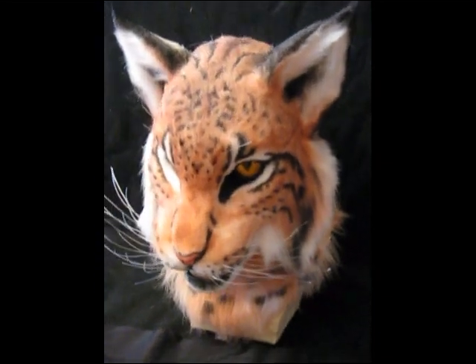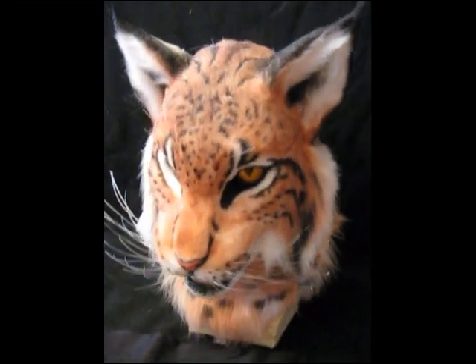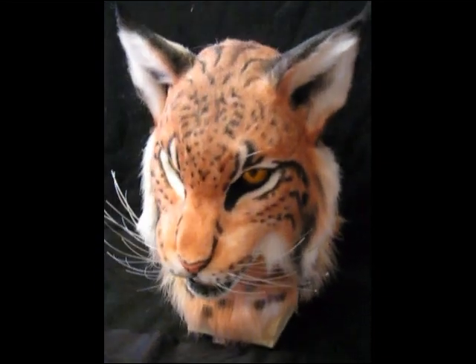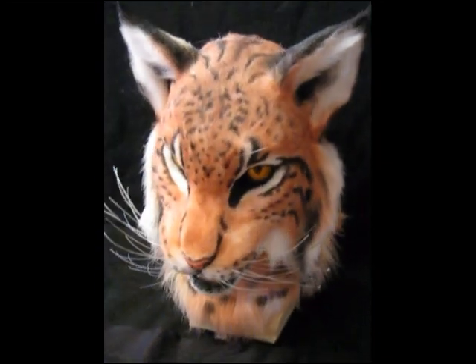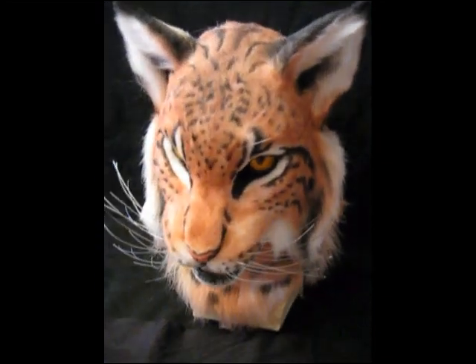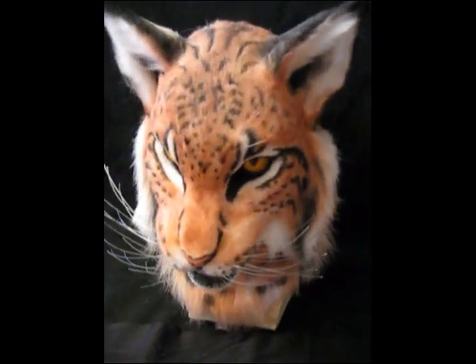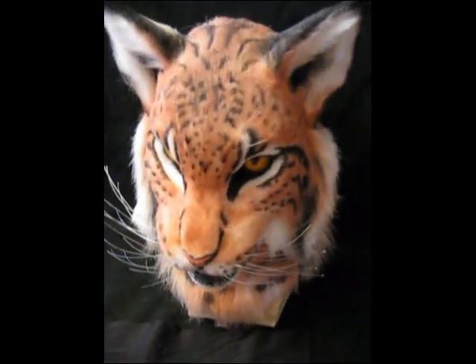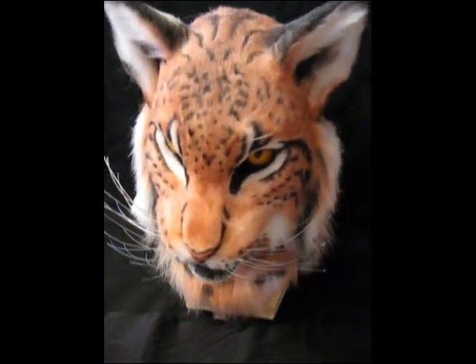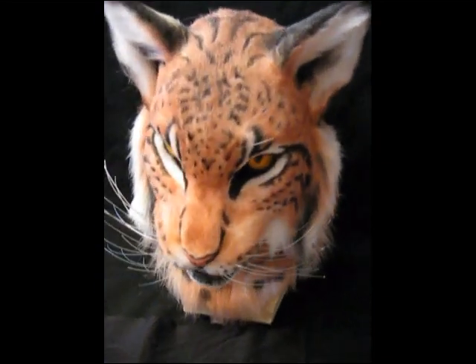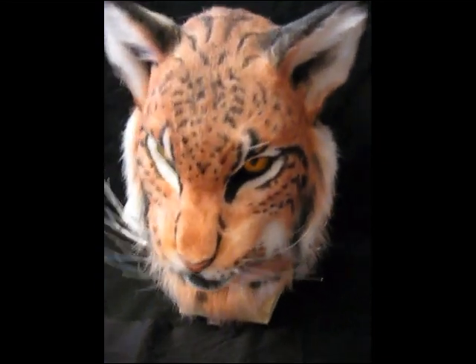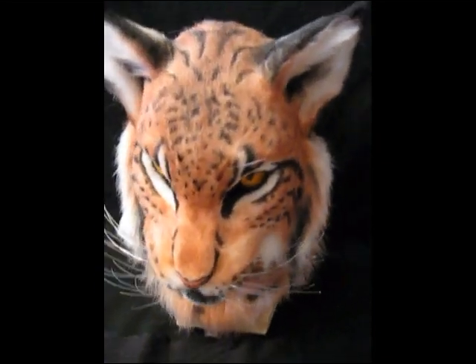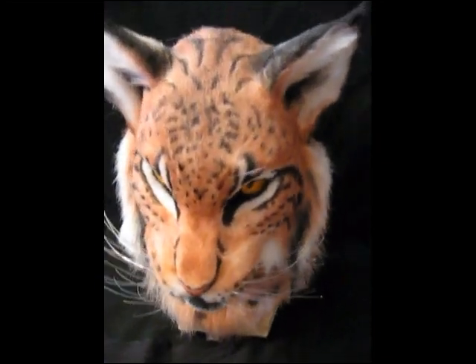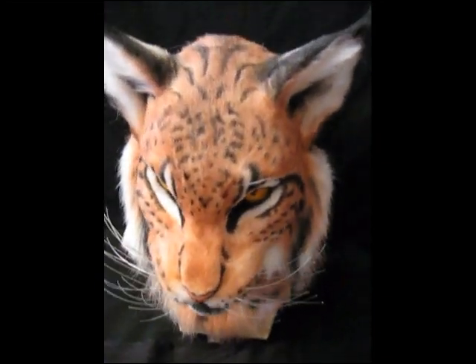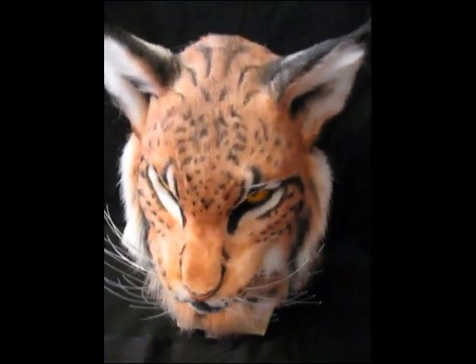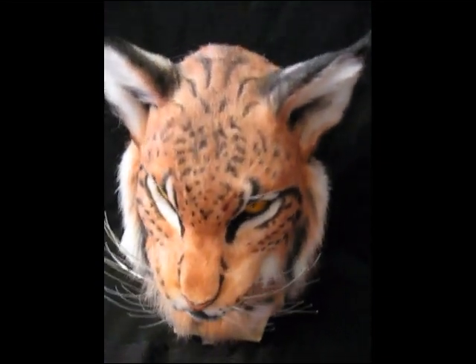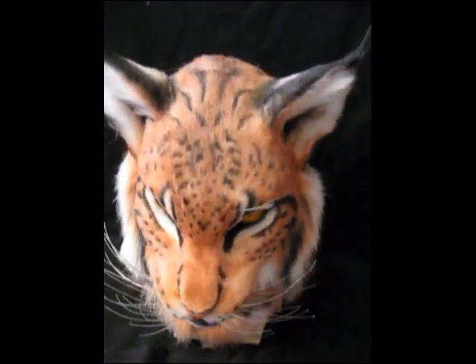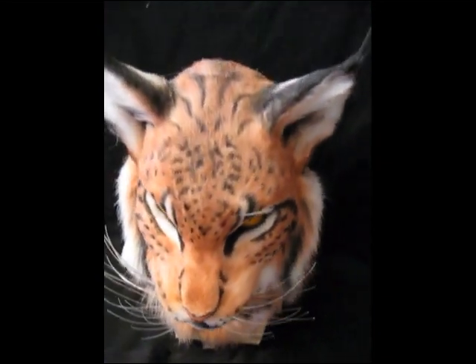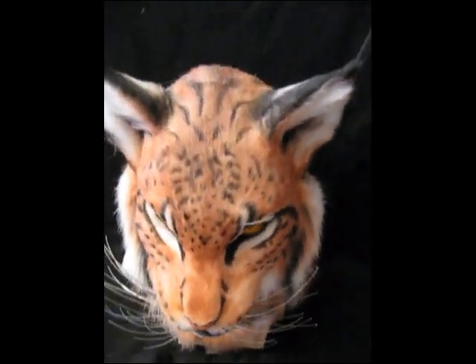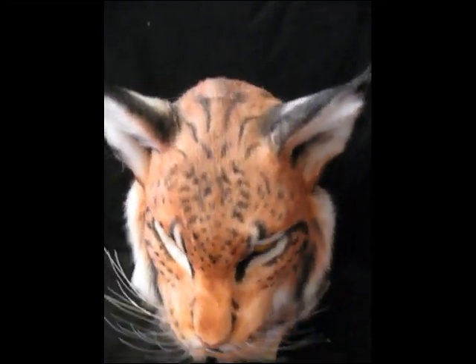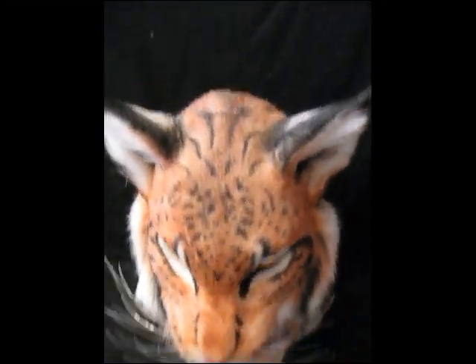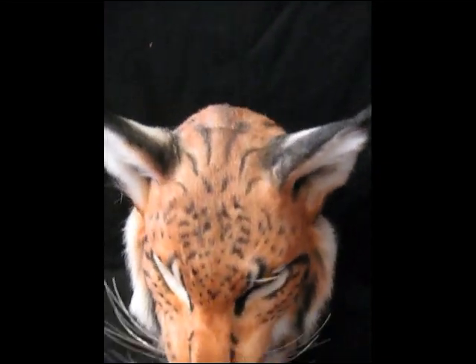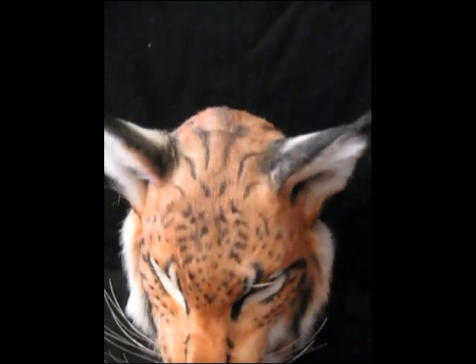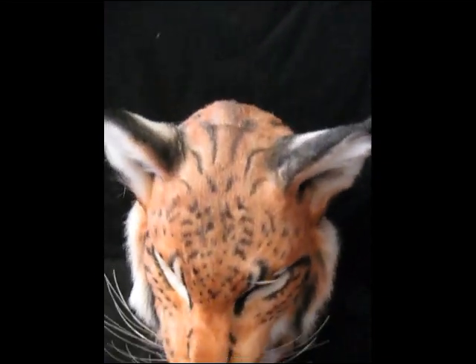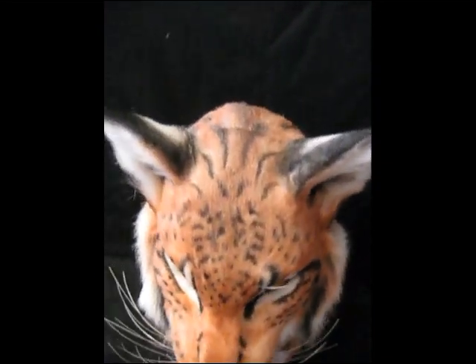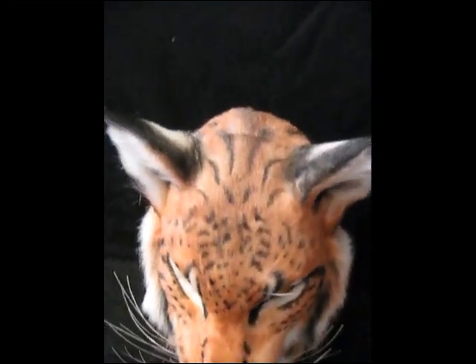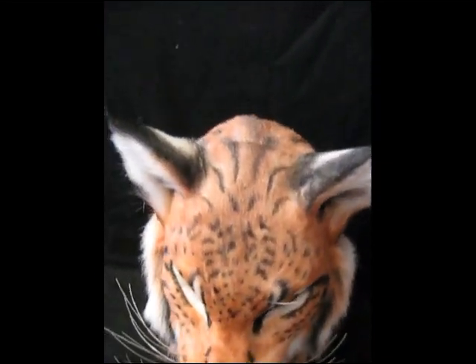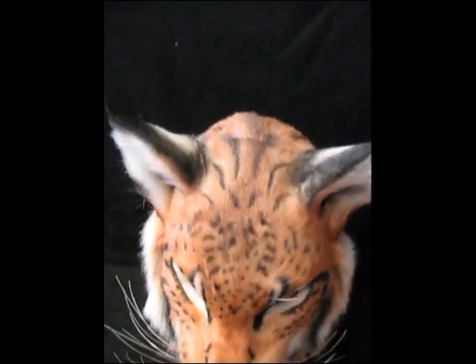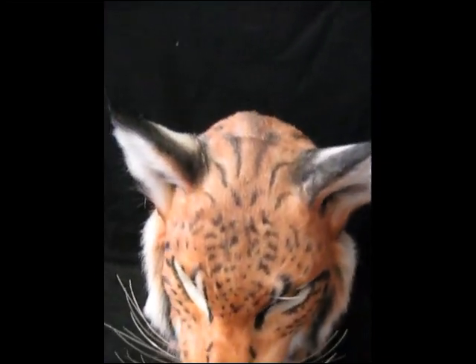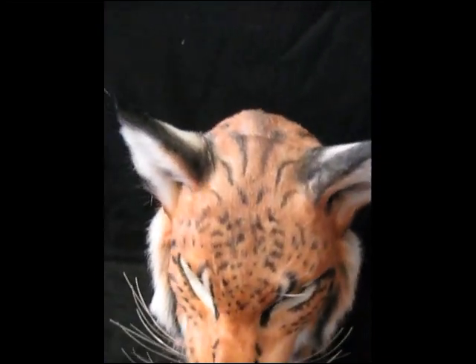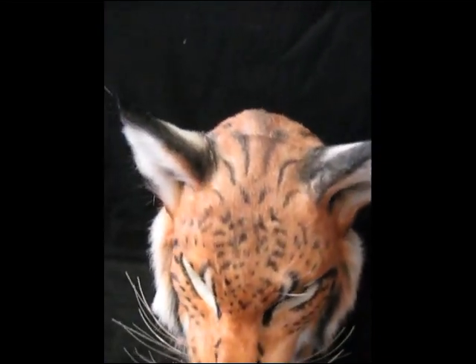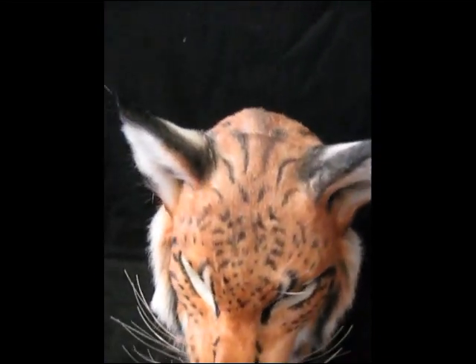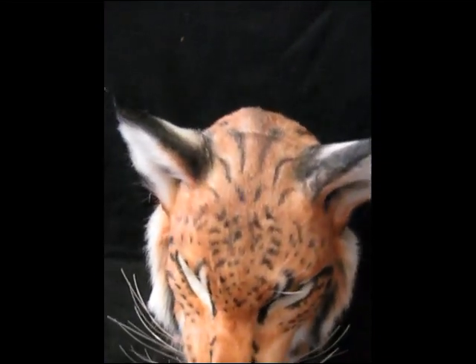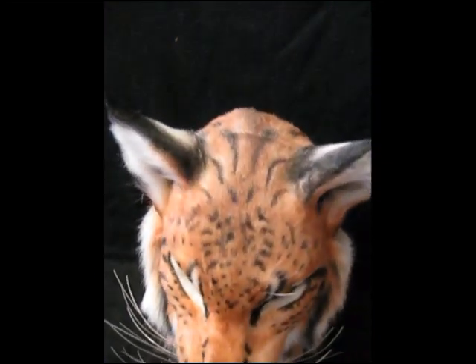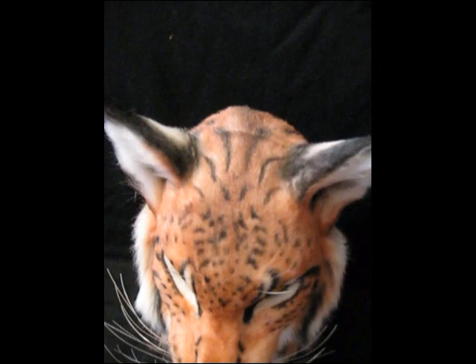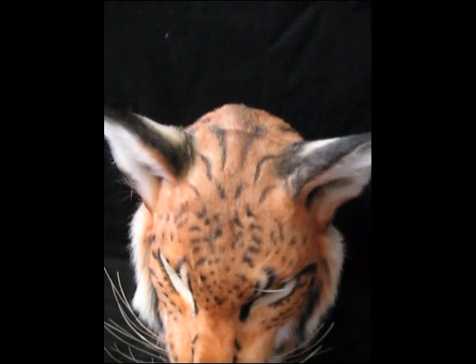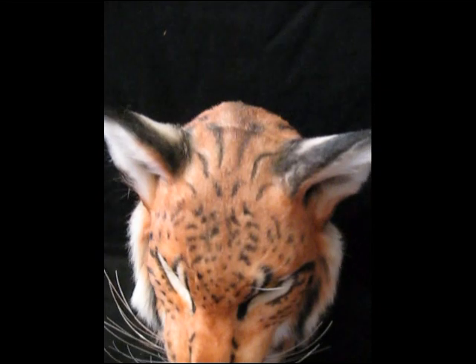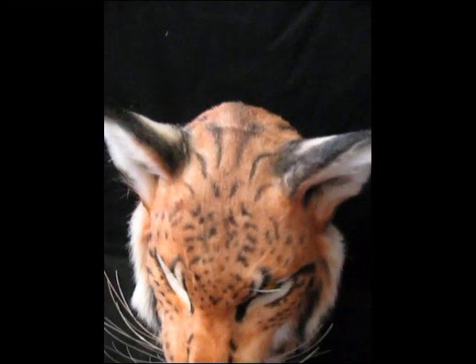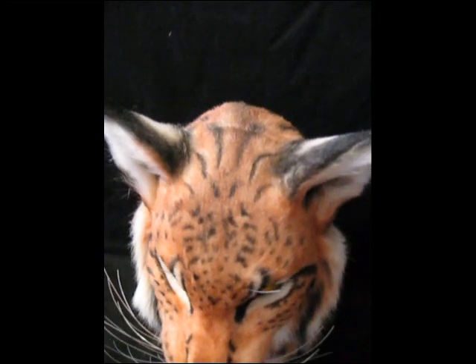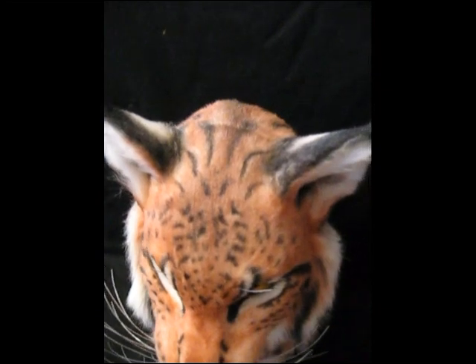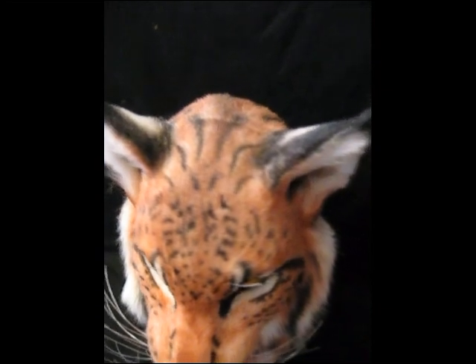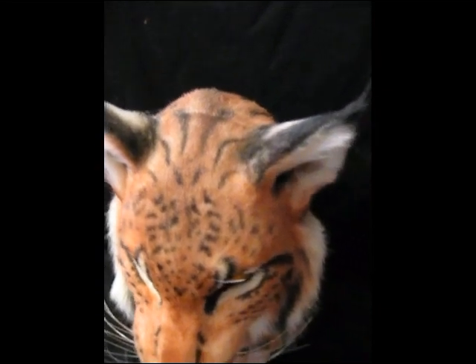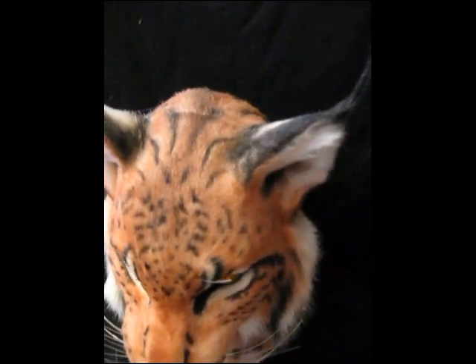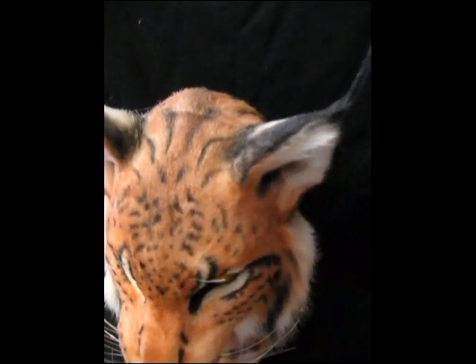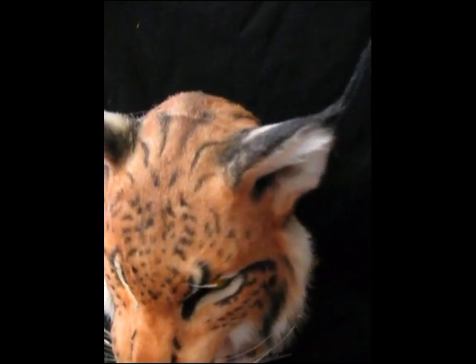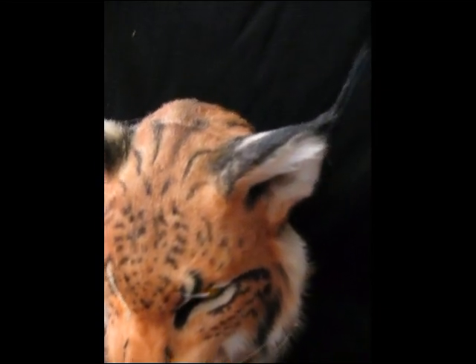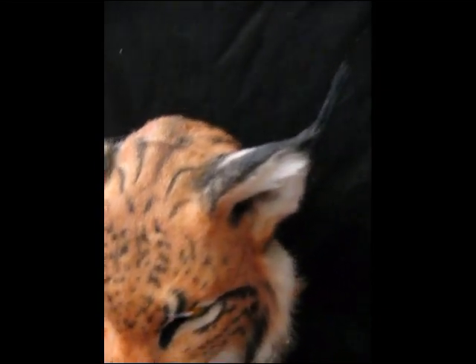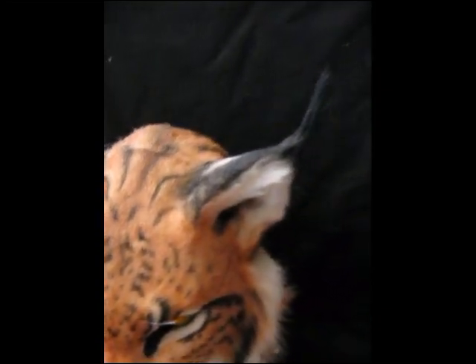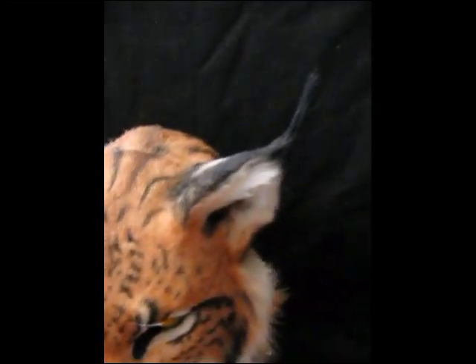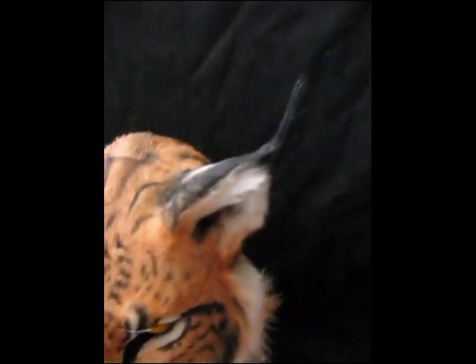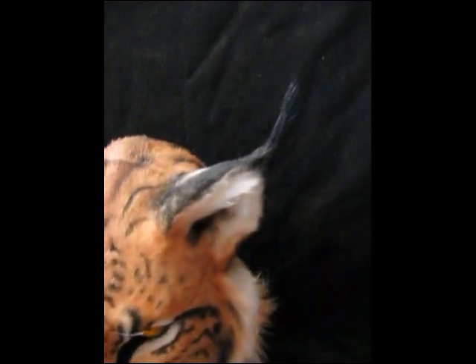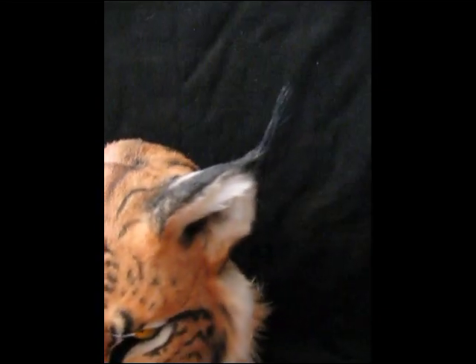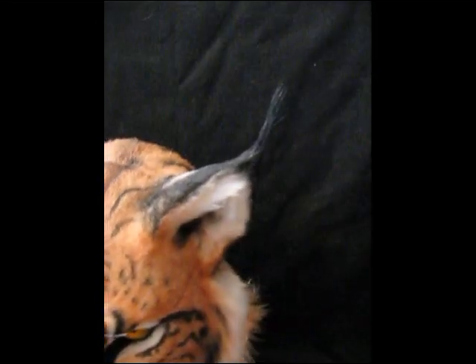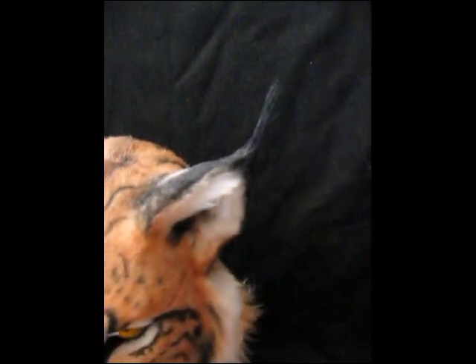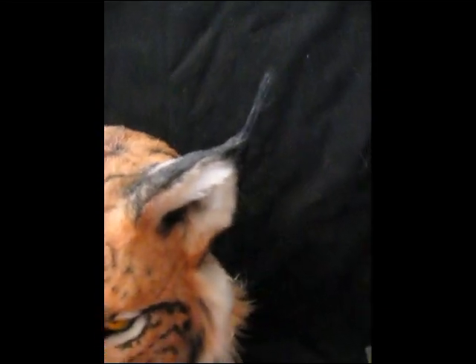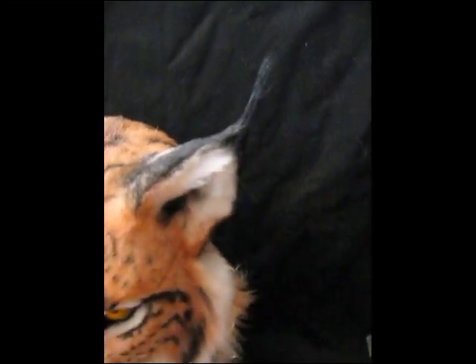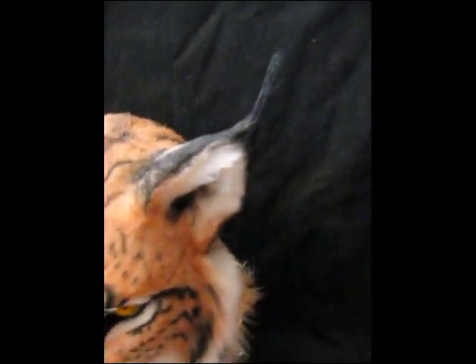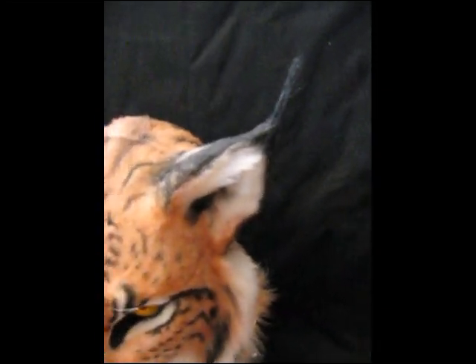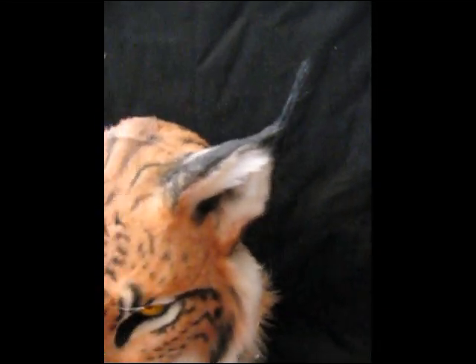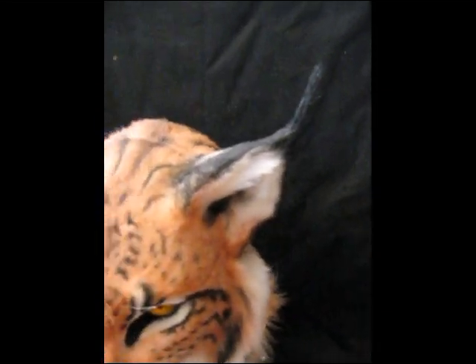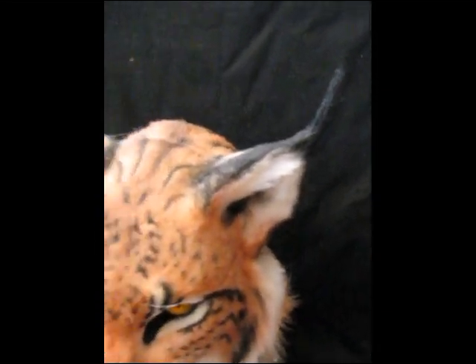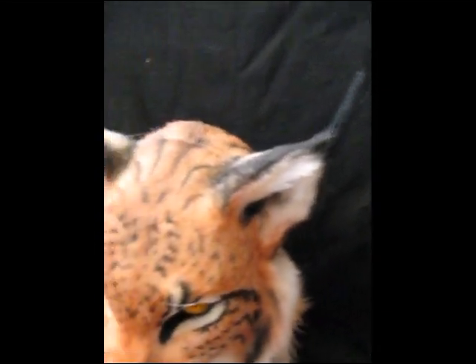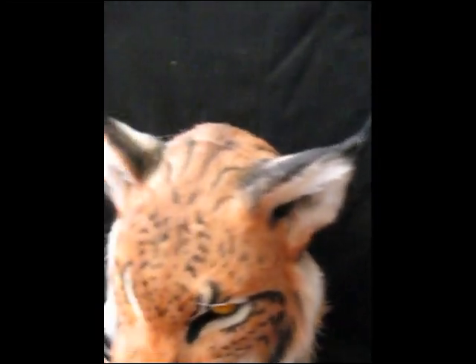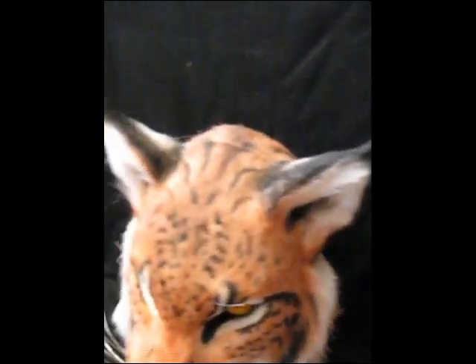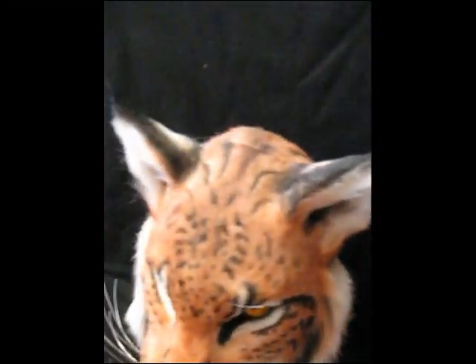This mask turned out beautifully. I love the markings all over it. I even have little tips on the ears.